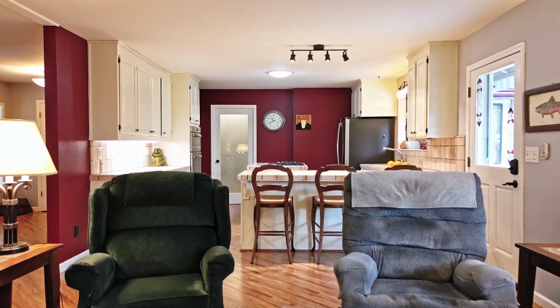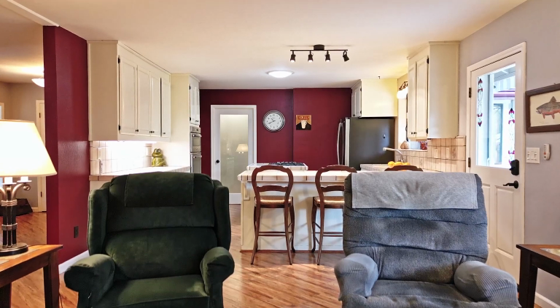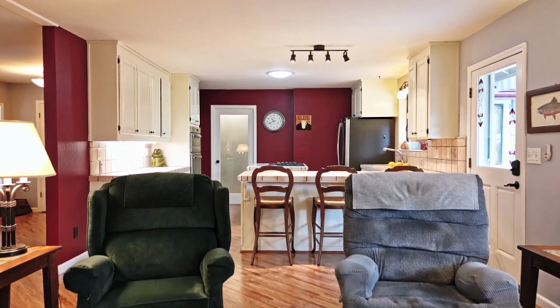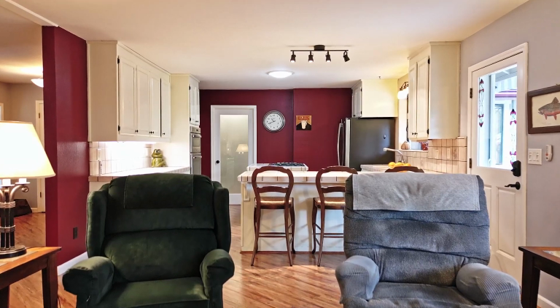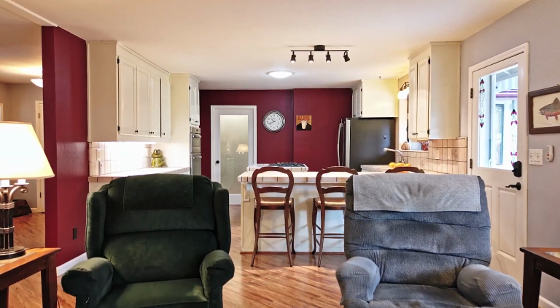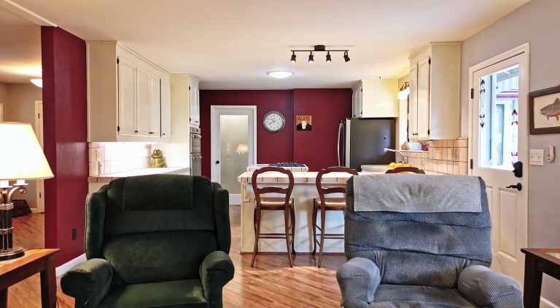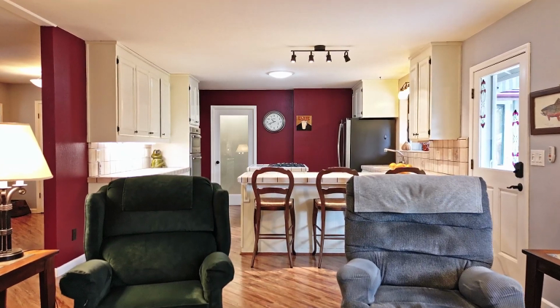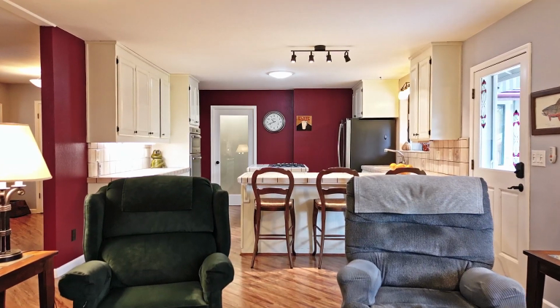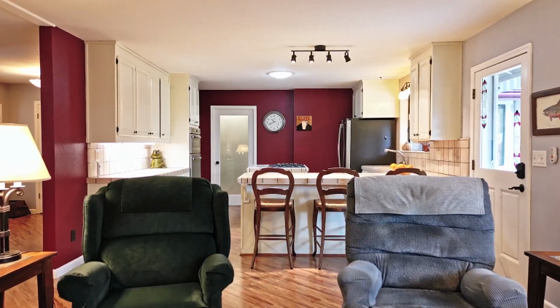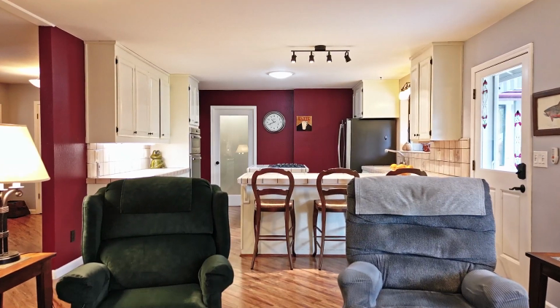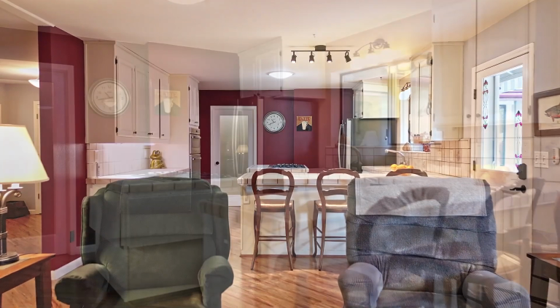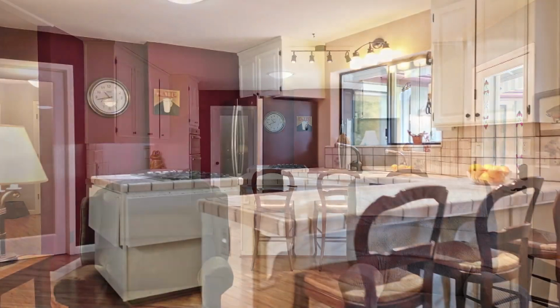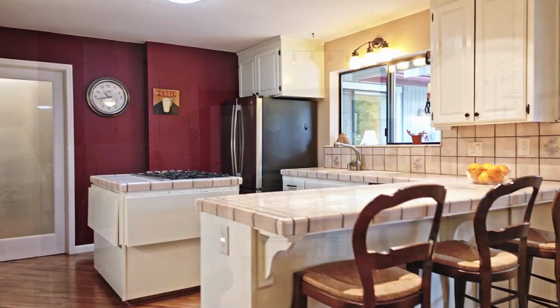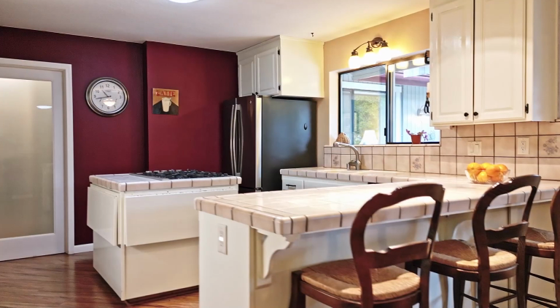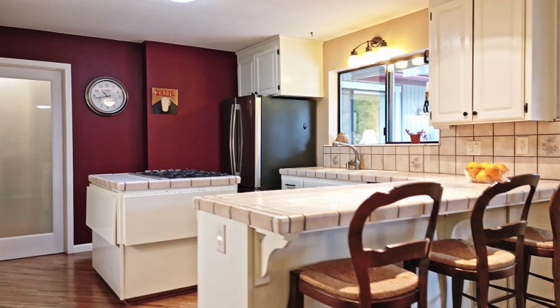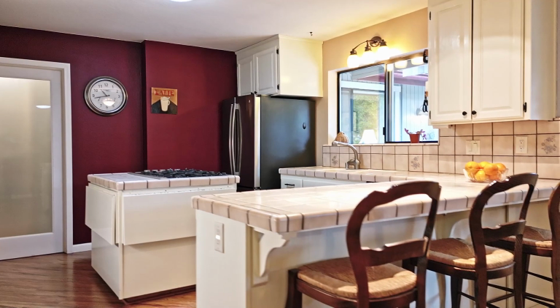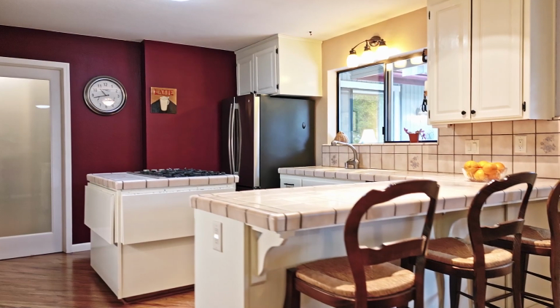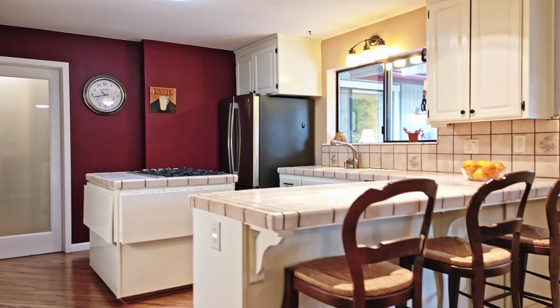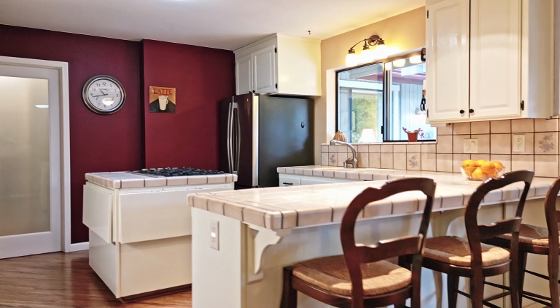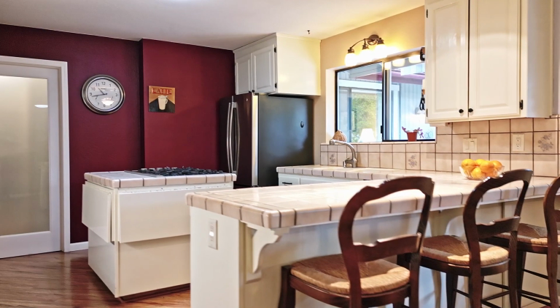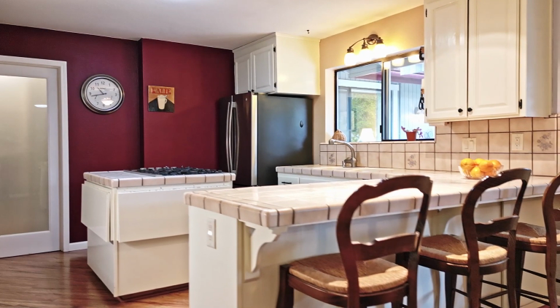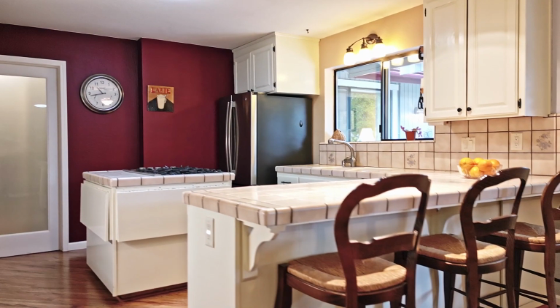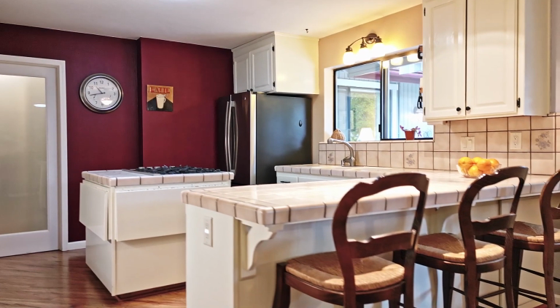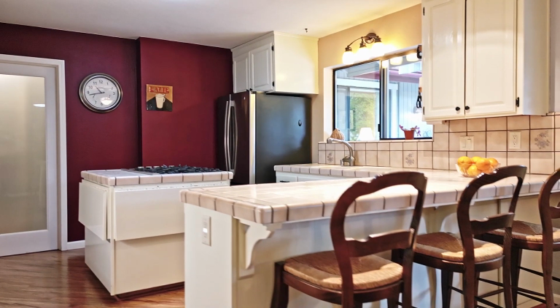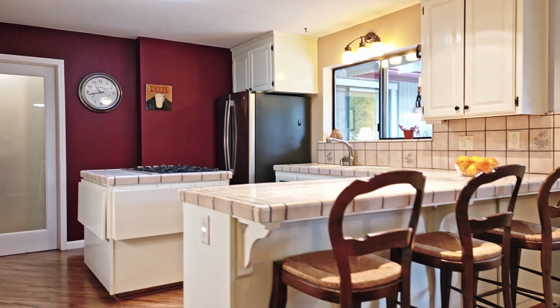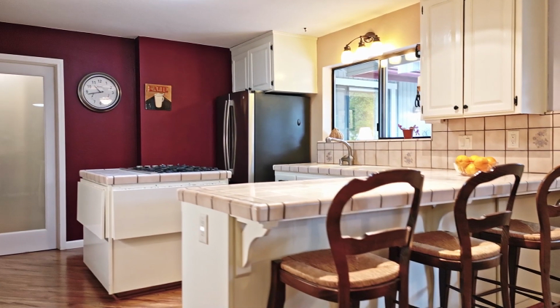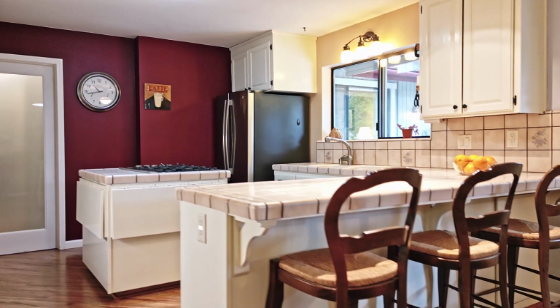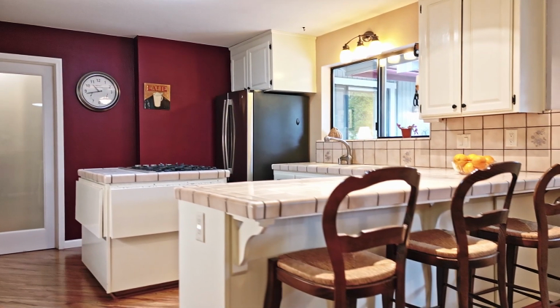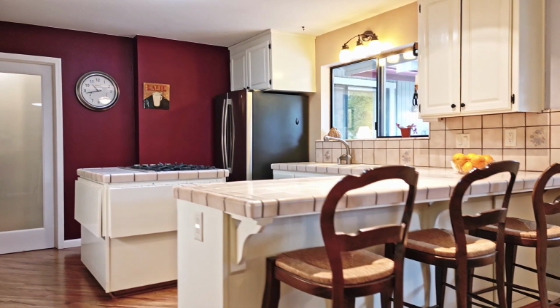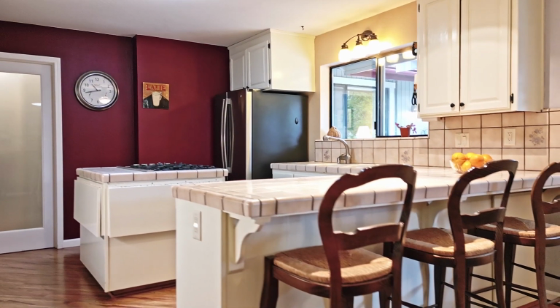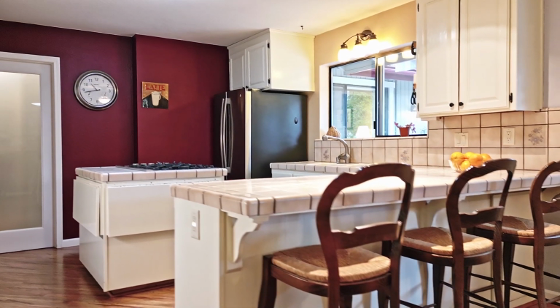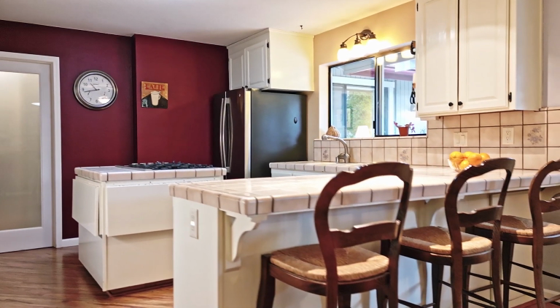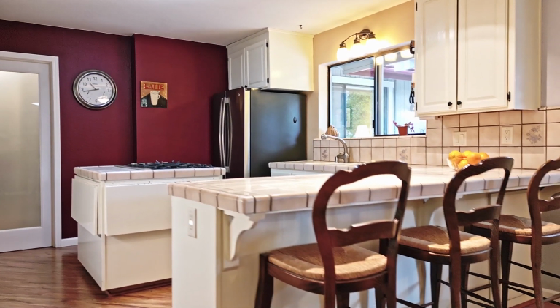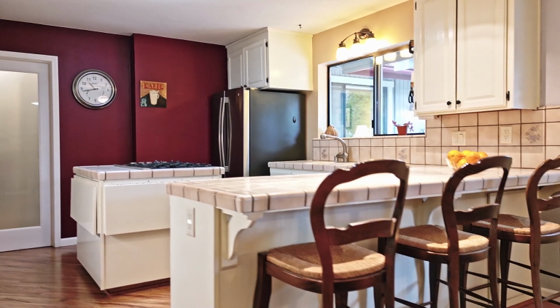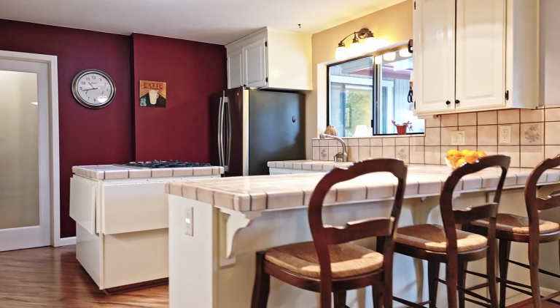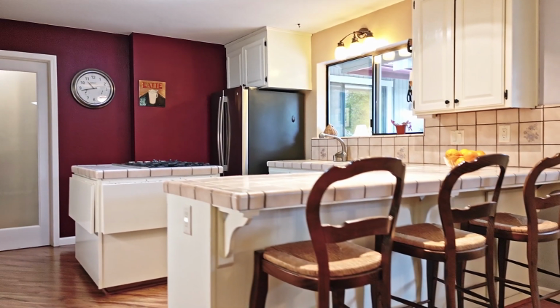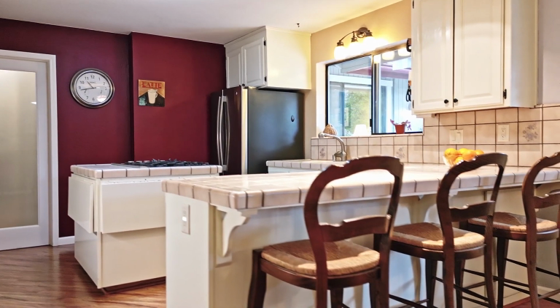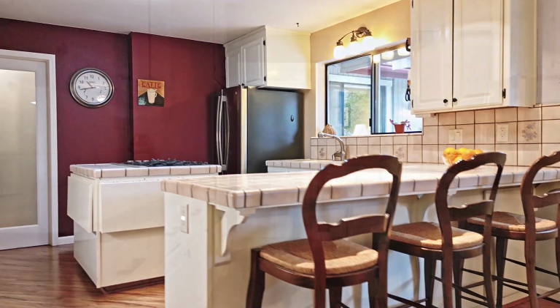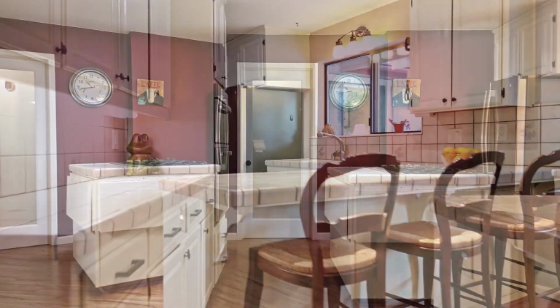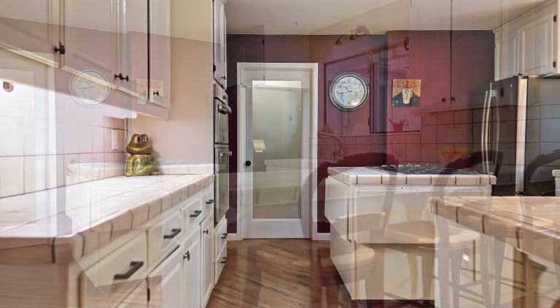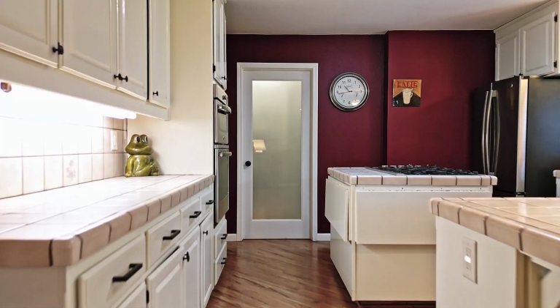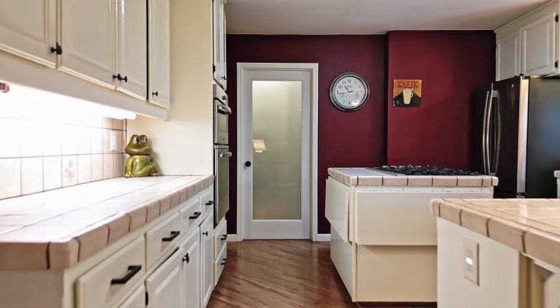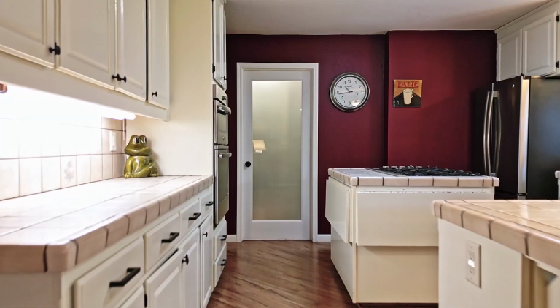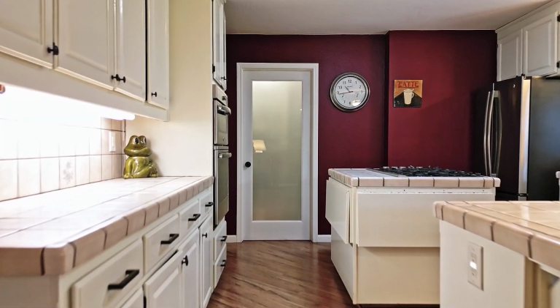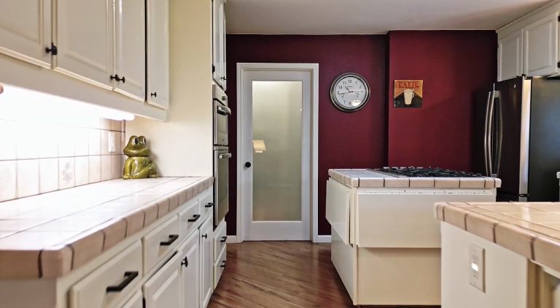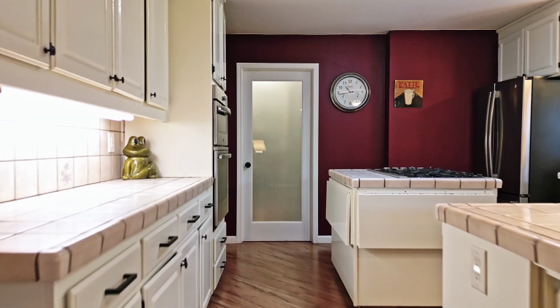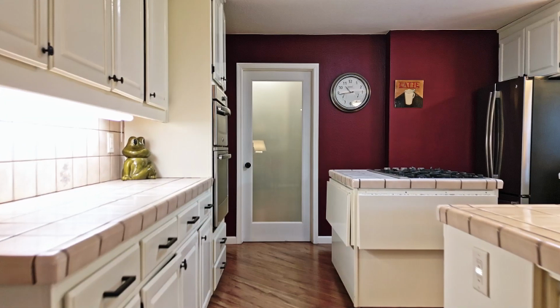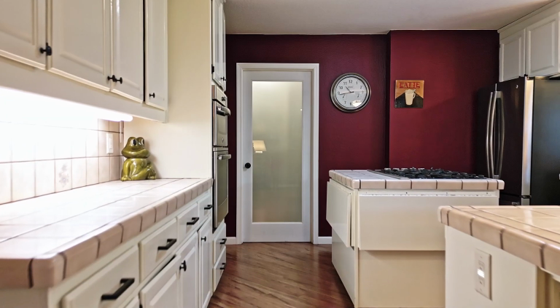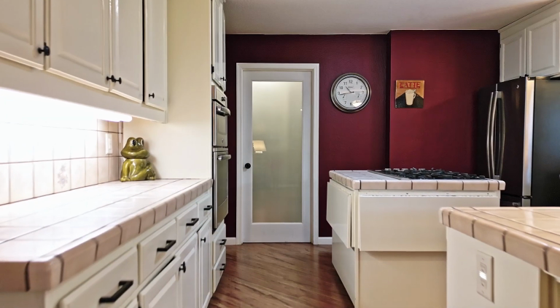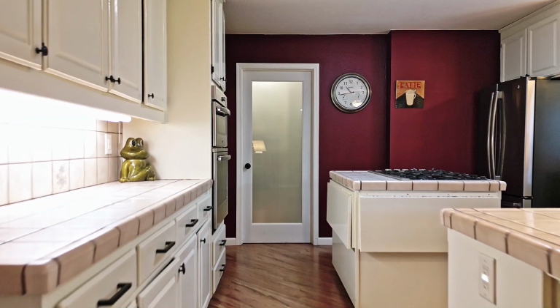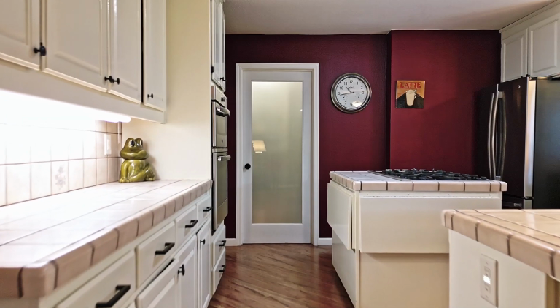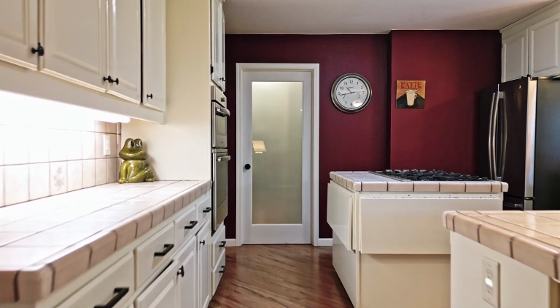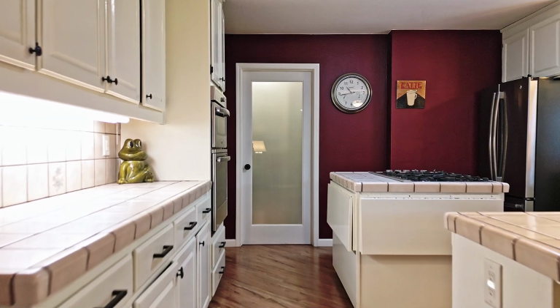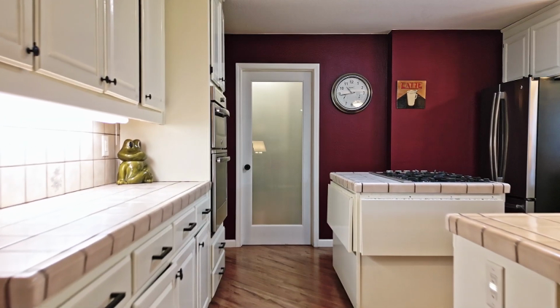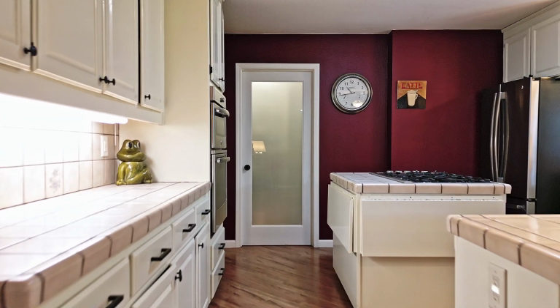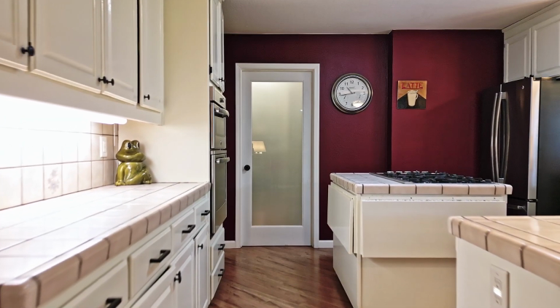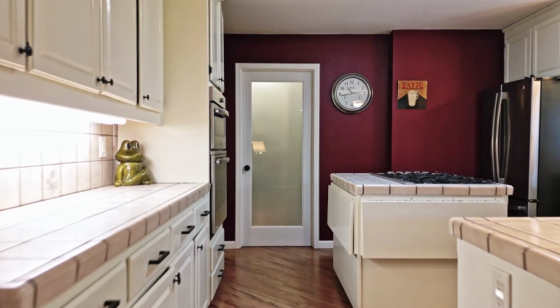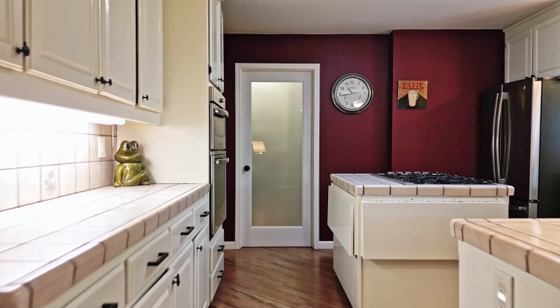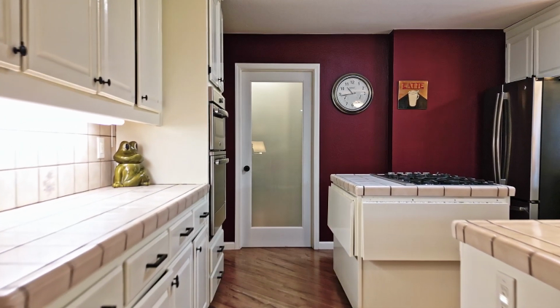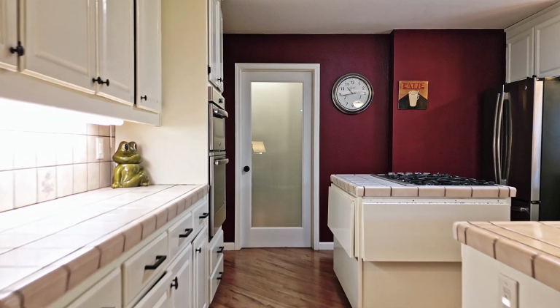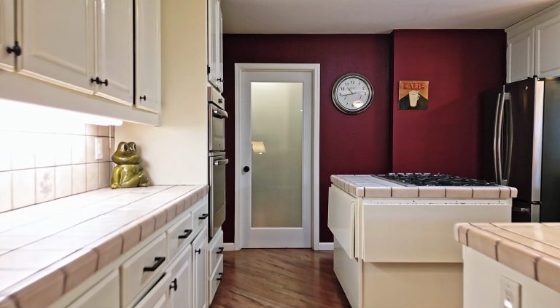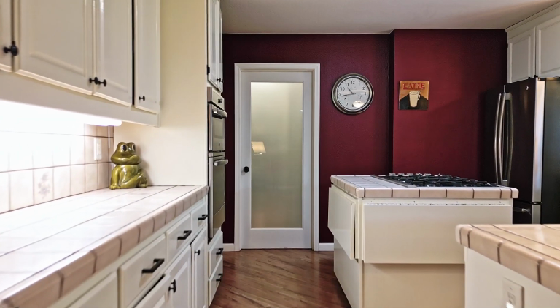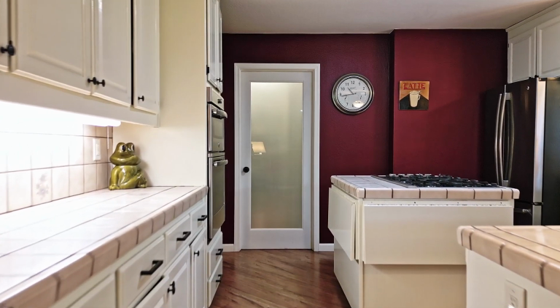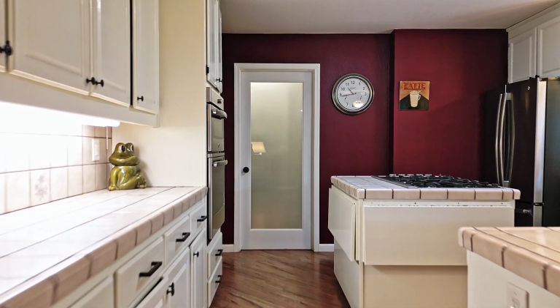You'll be delighted to discover a generously sized kitchen with loads of cabinets, a large walk-in pantry, and a center island with a gas cooktop.